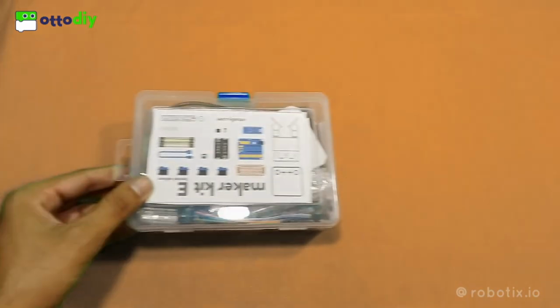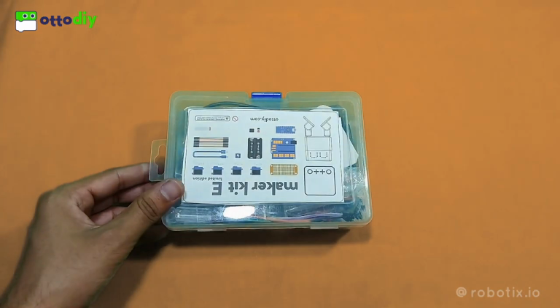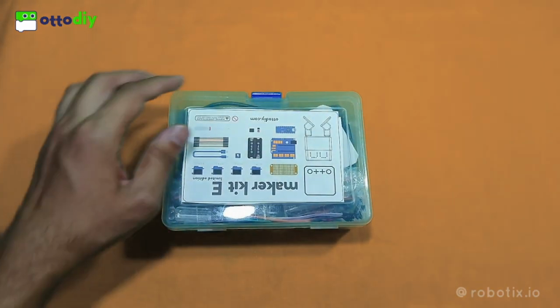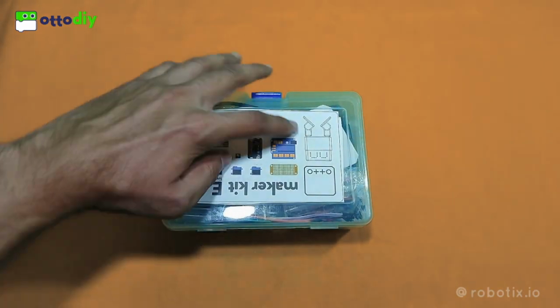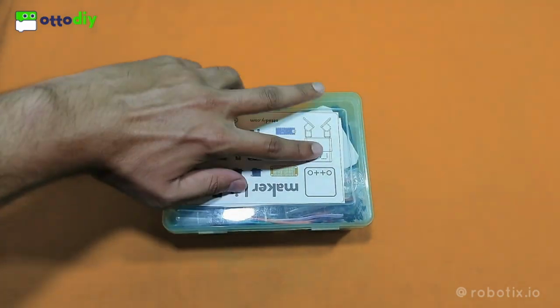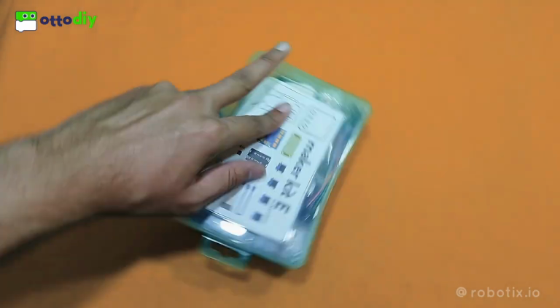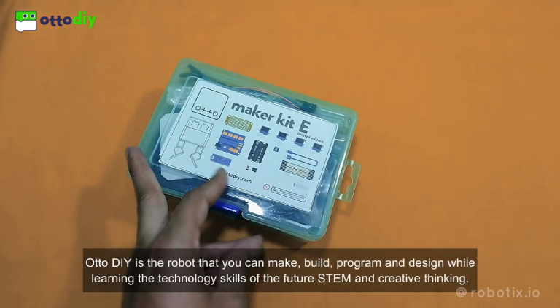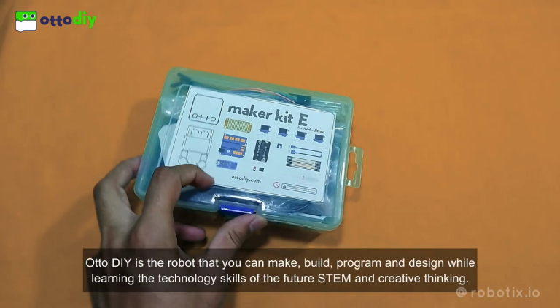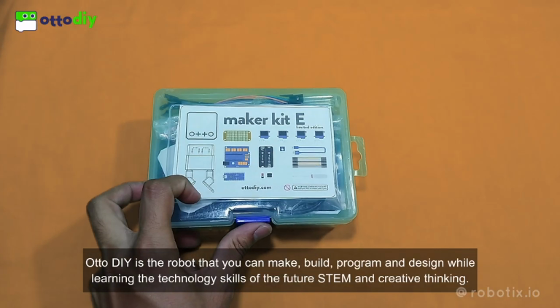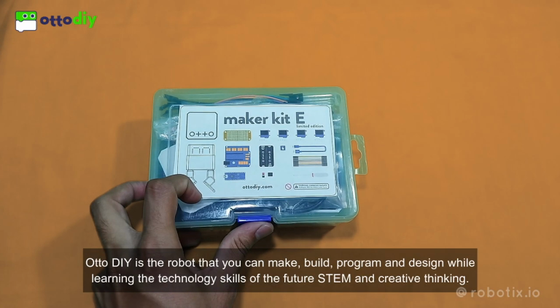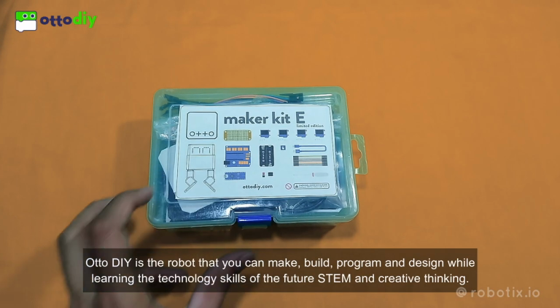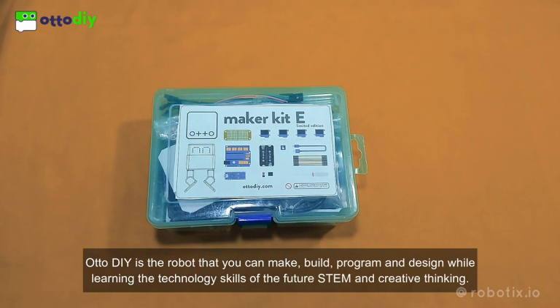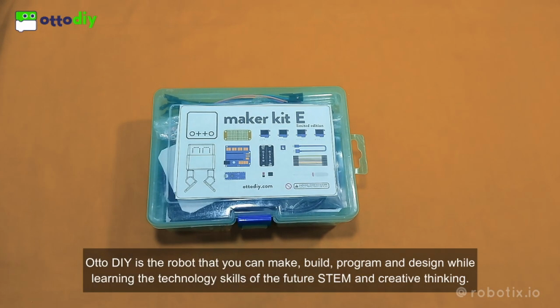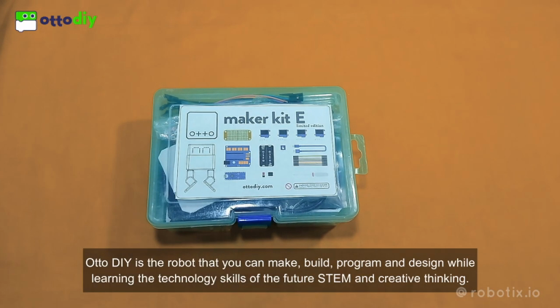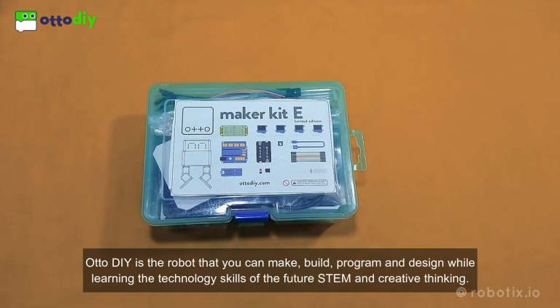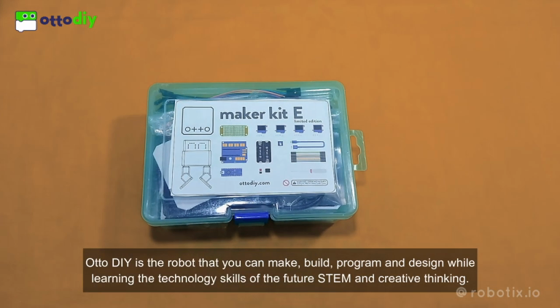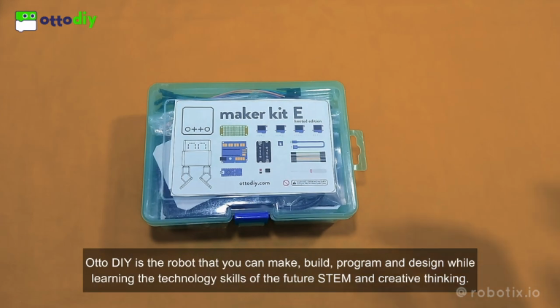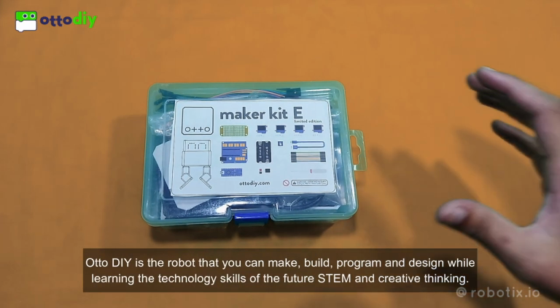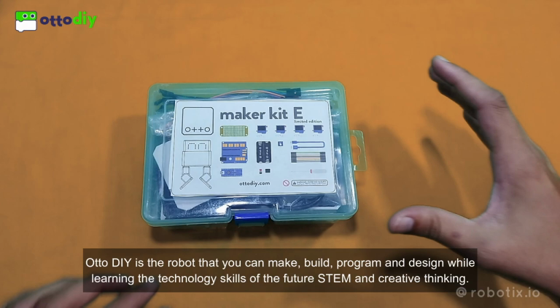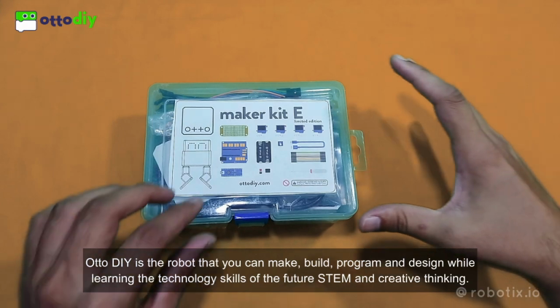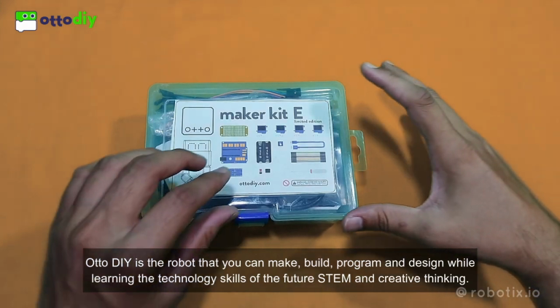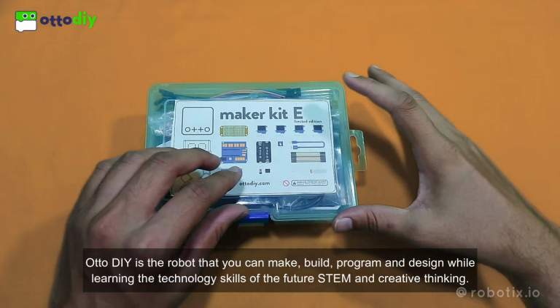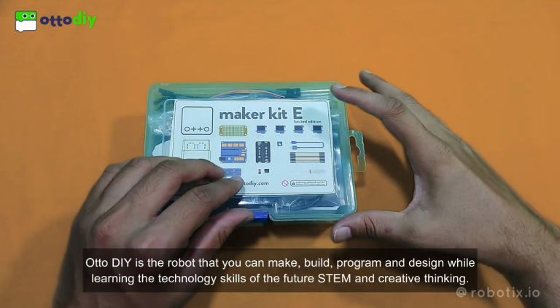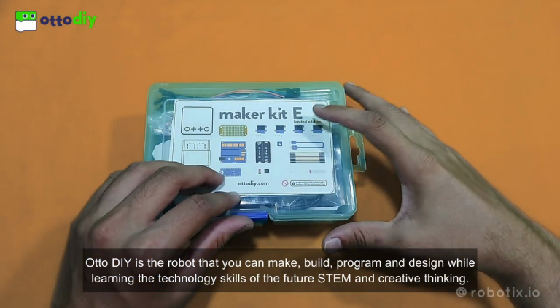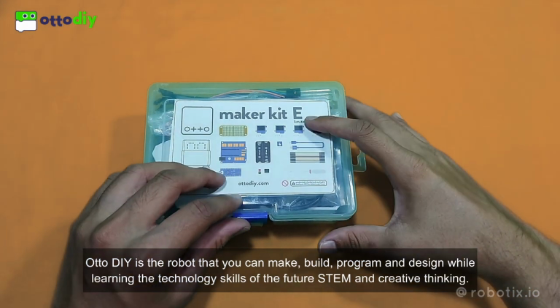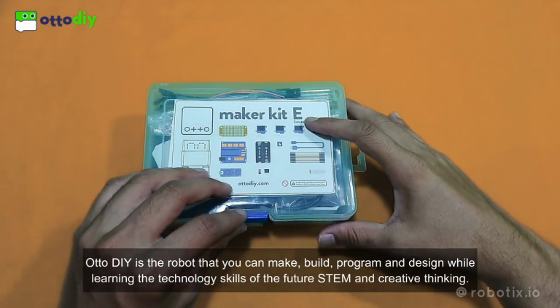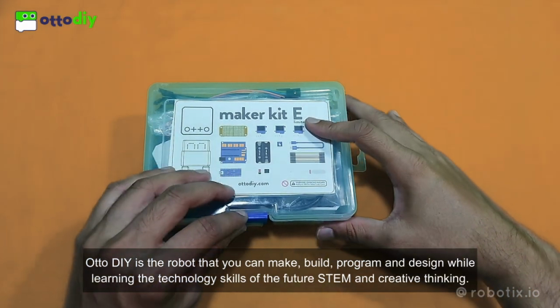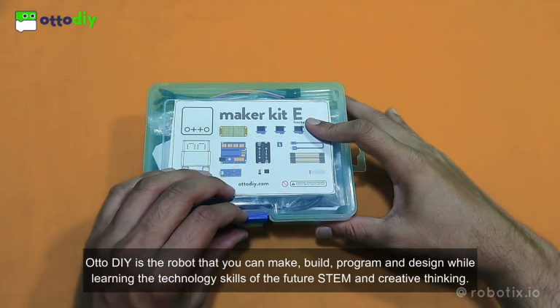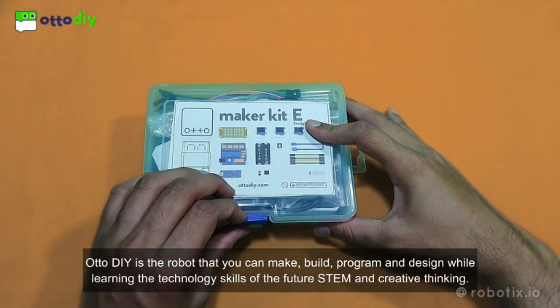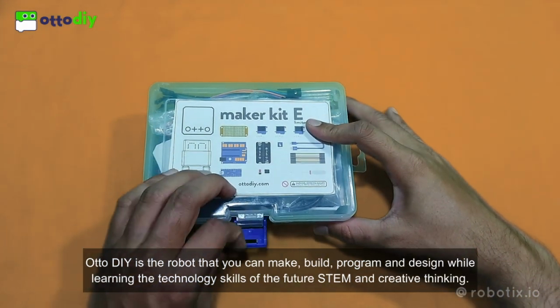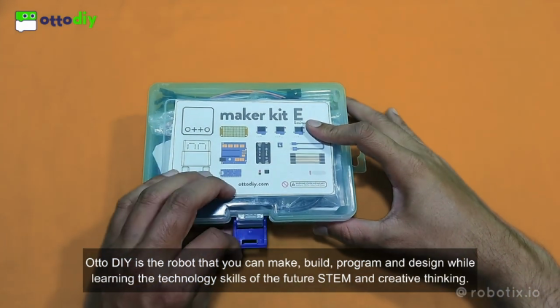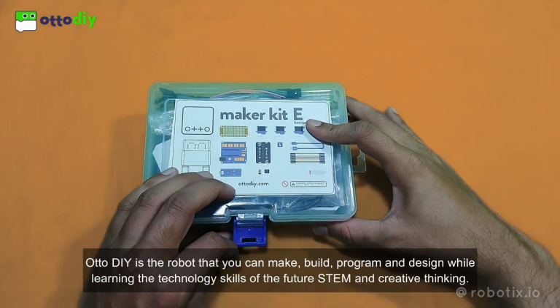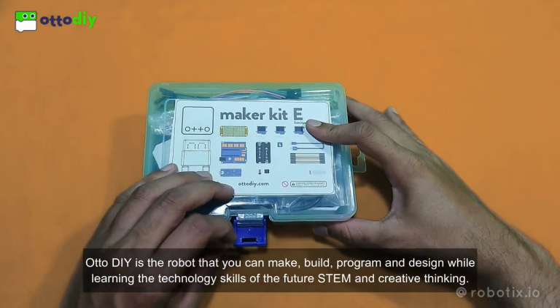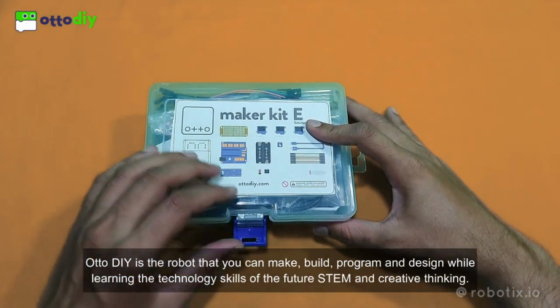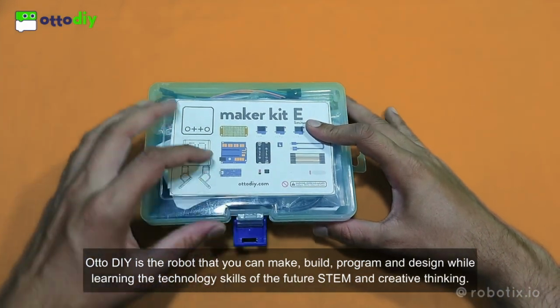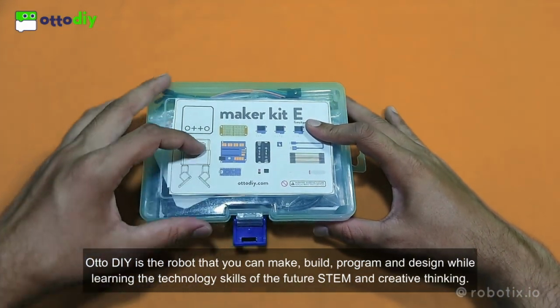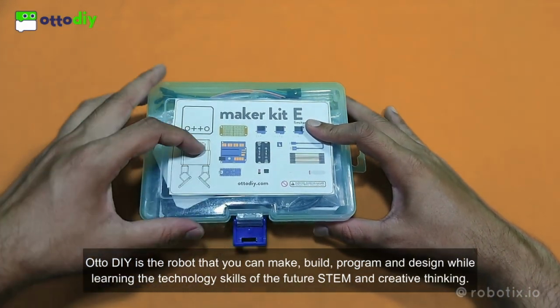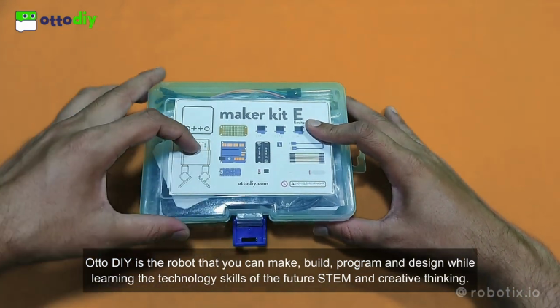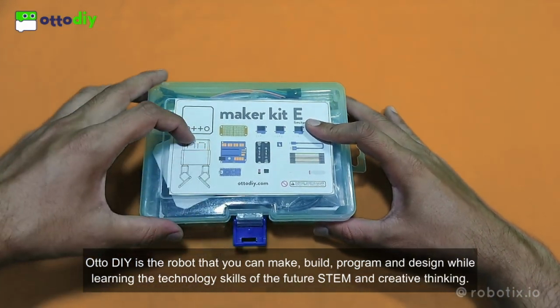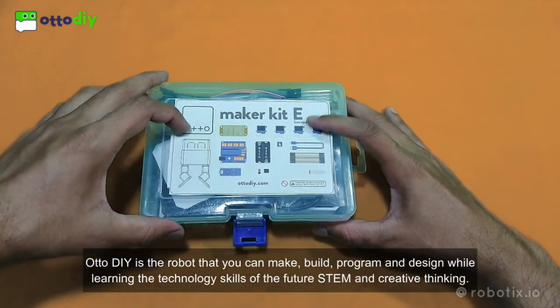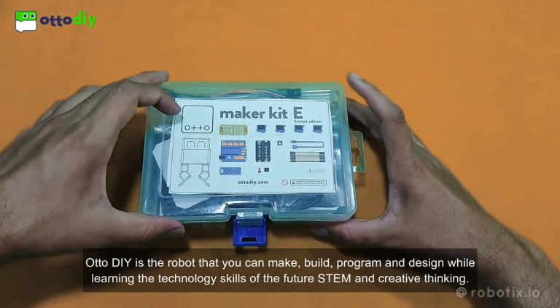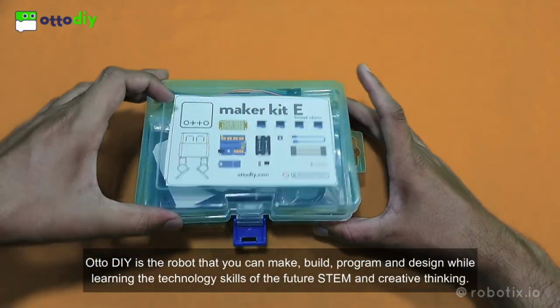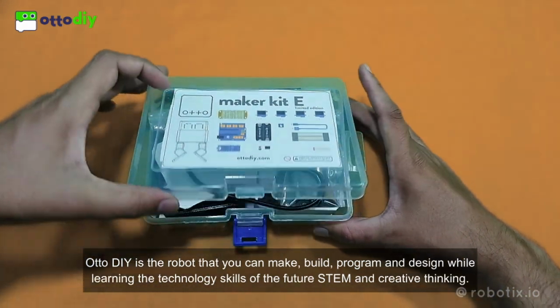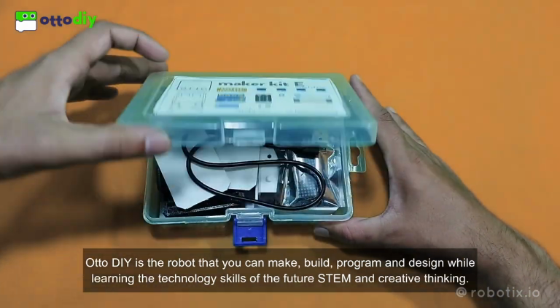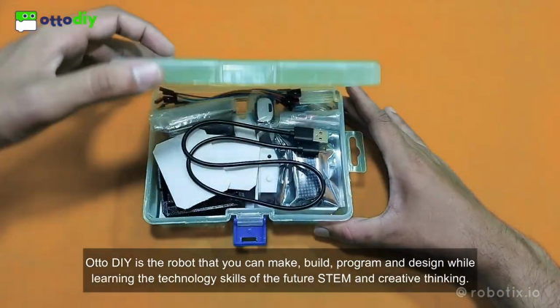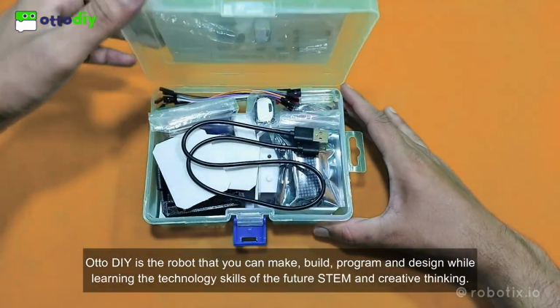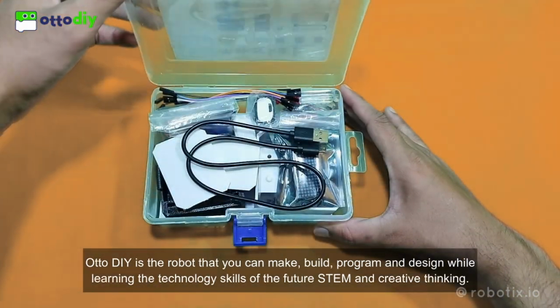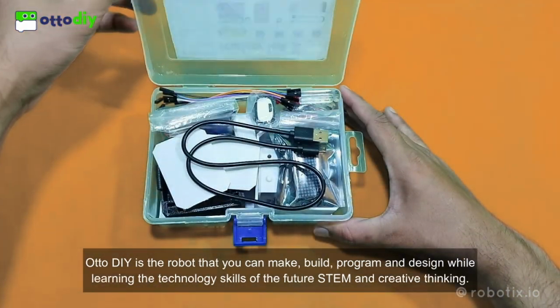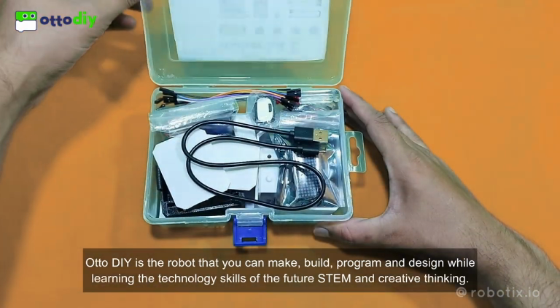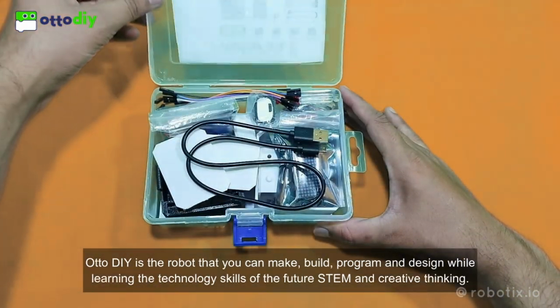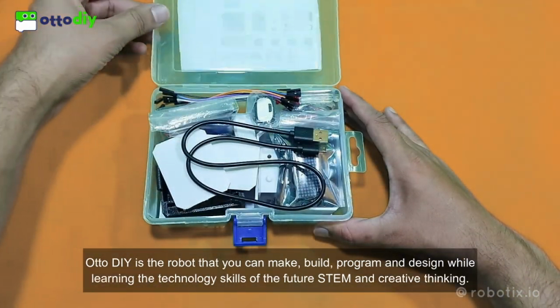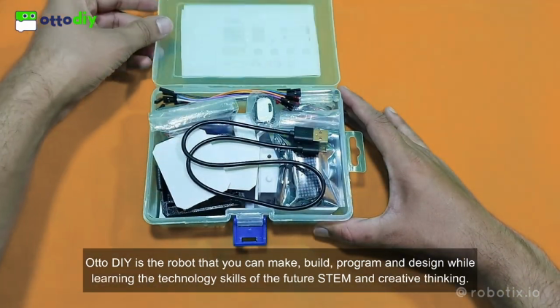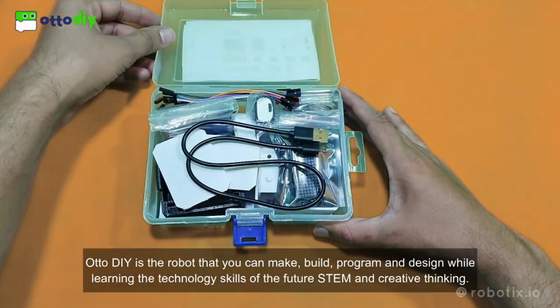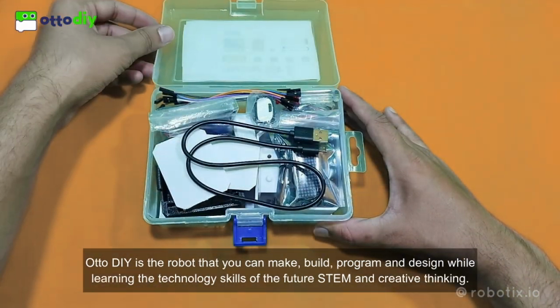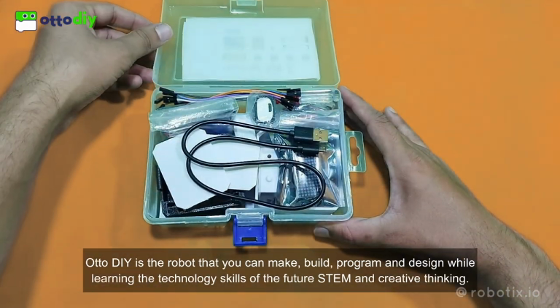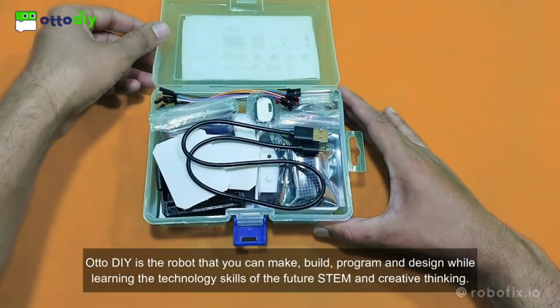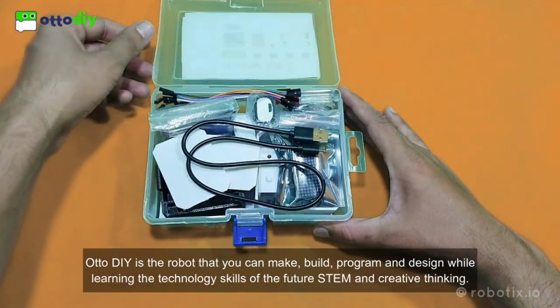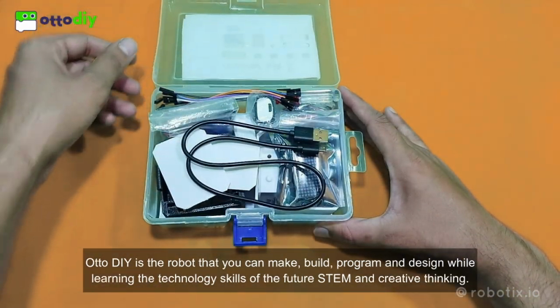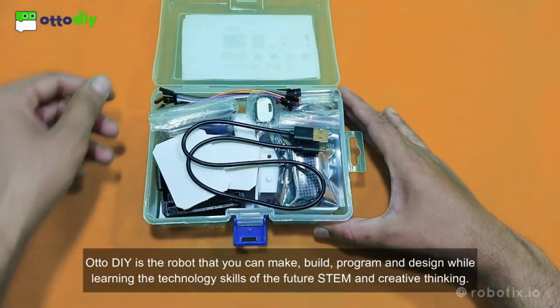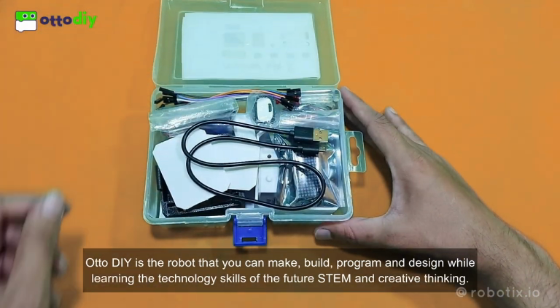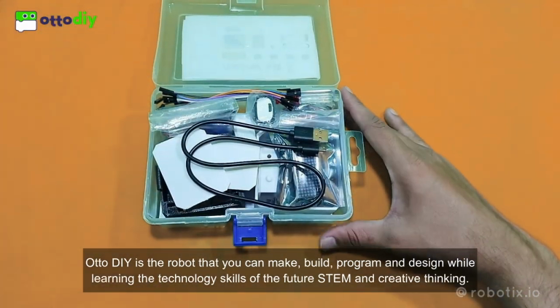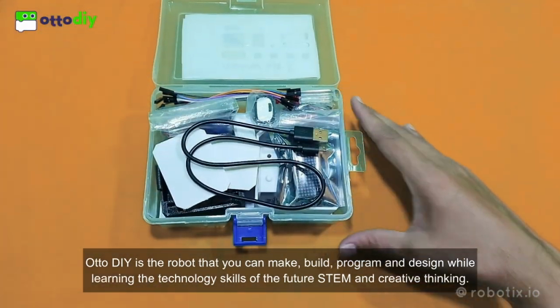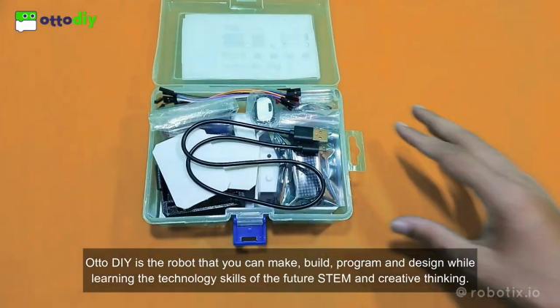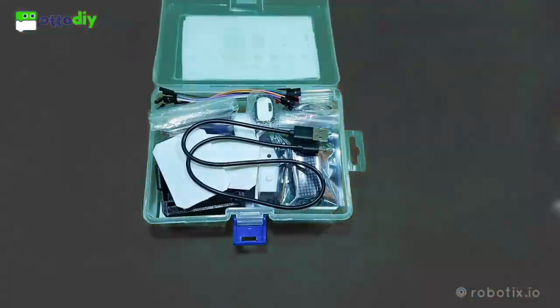OtoDIY is the robot that you can make, build, program, and design while learning the technology skills of the future, STEM, and creative thinking.